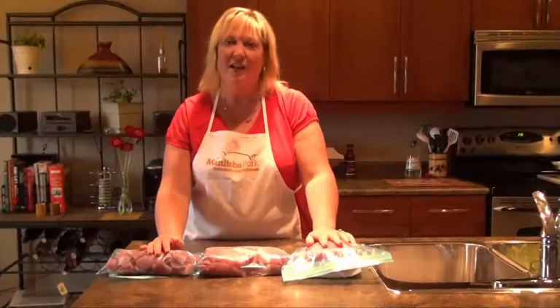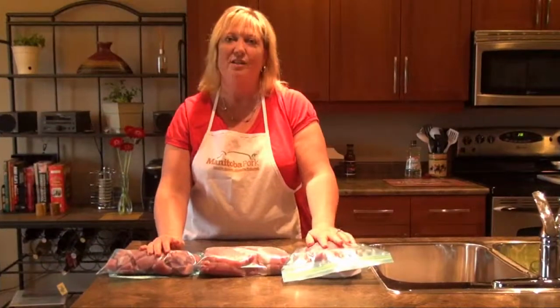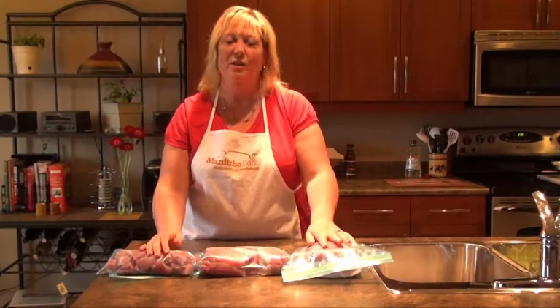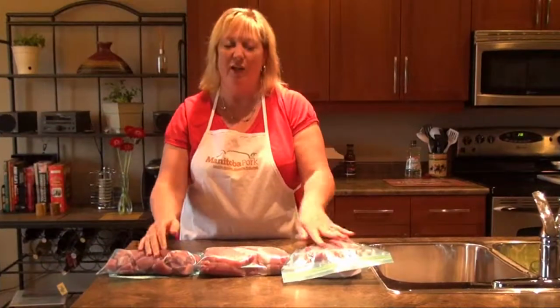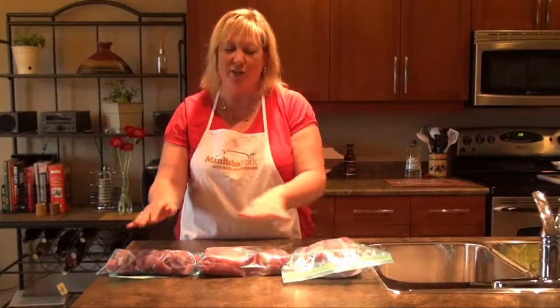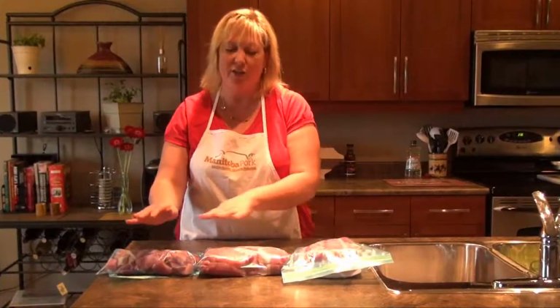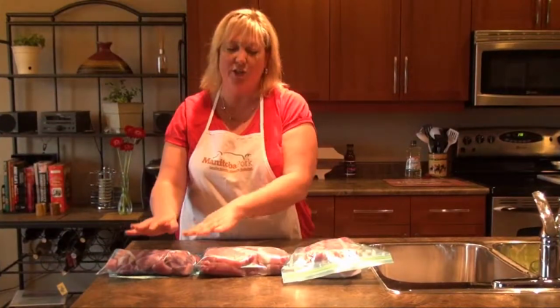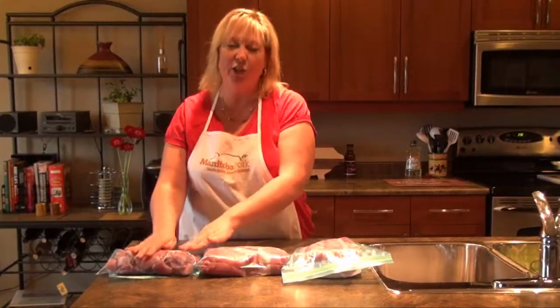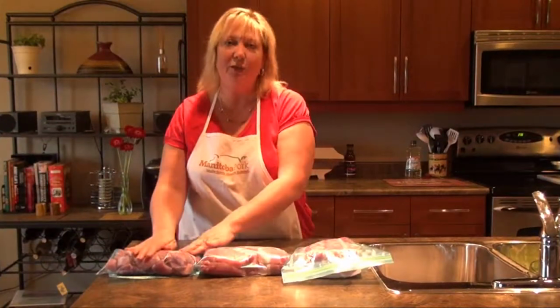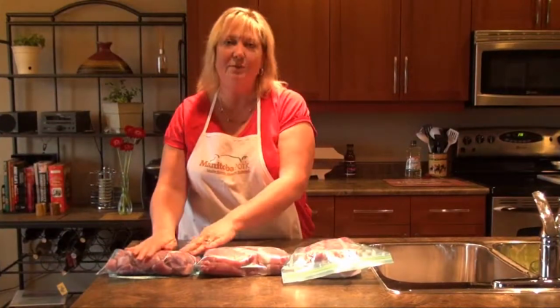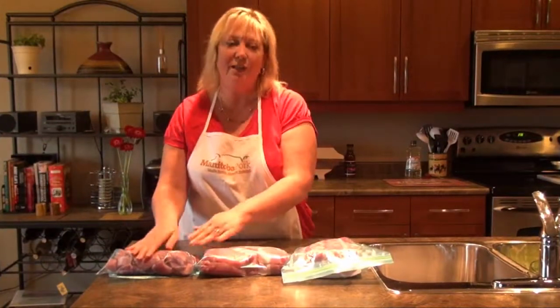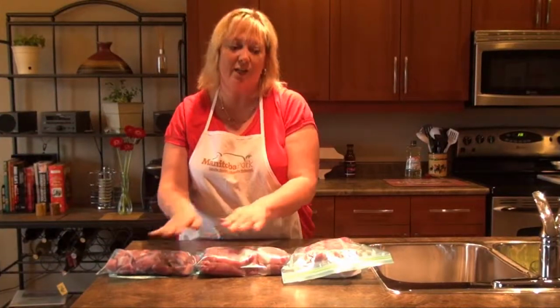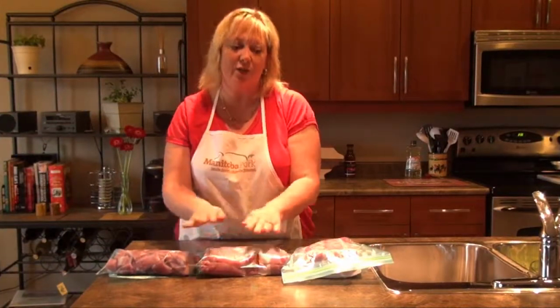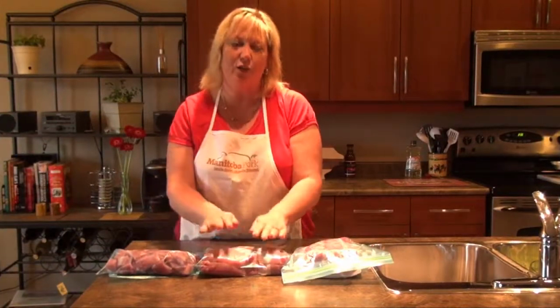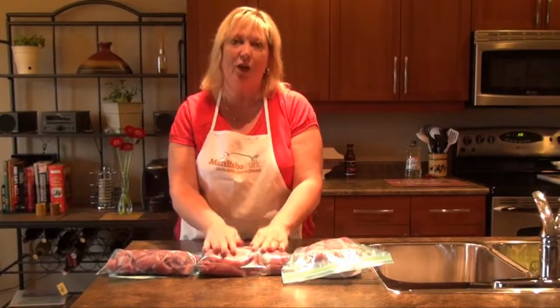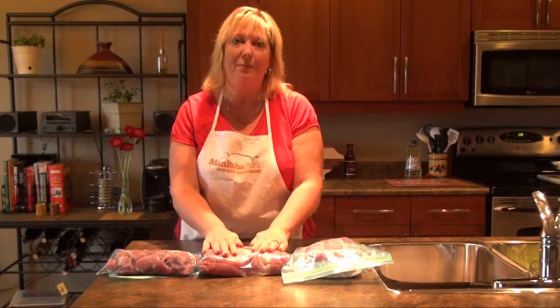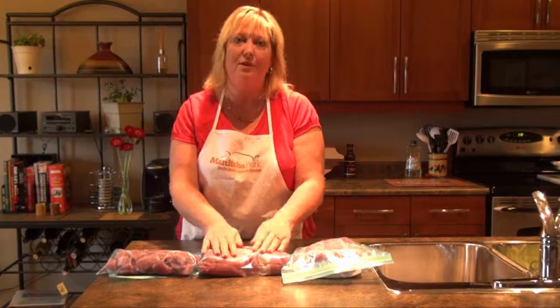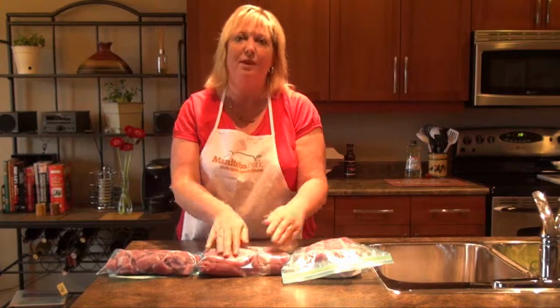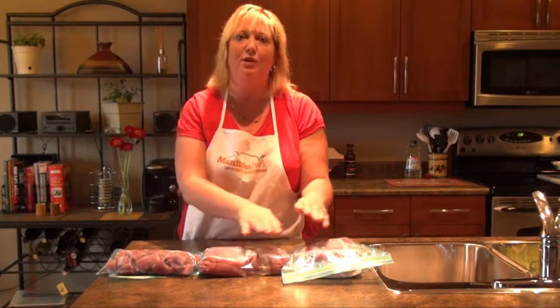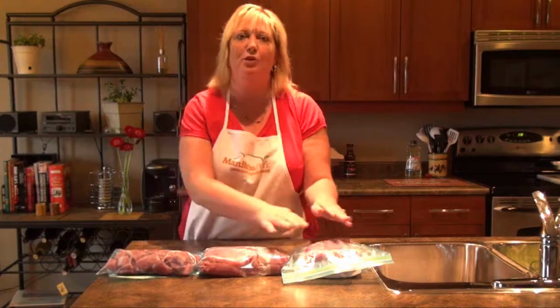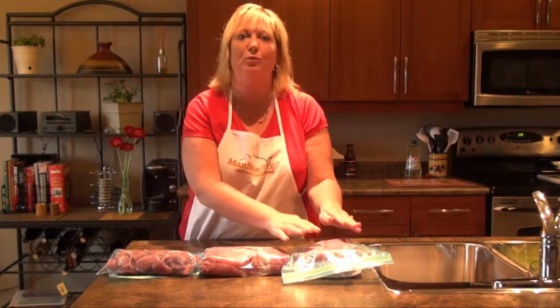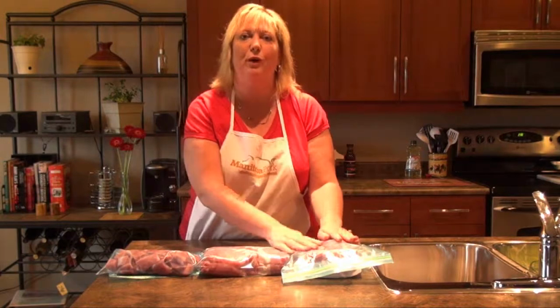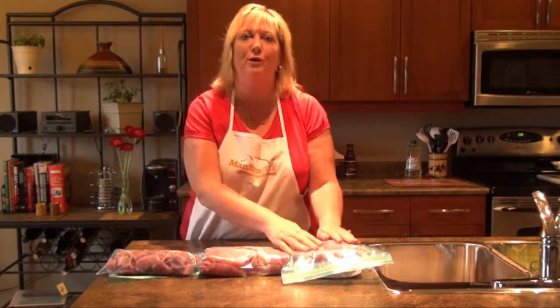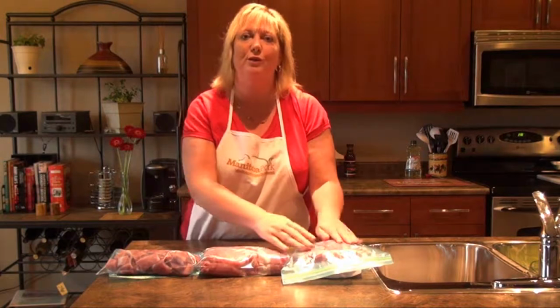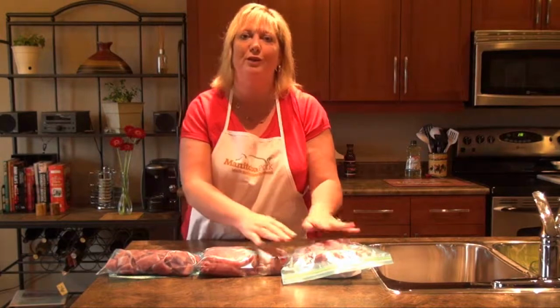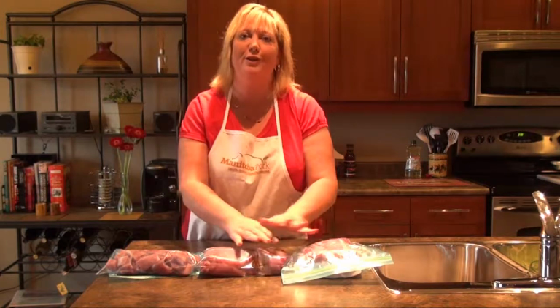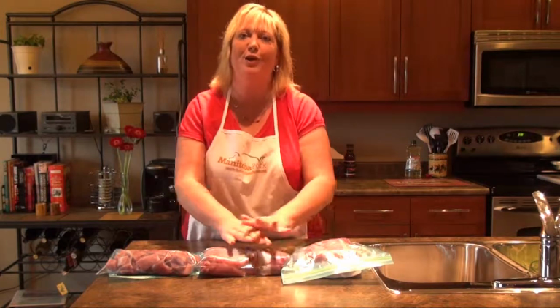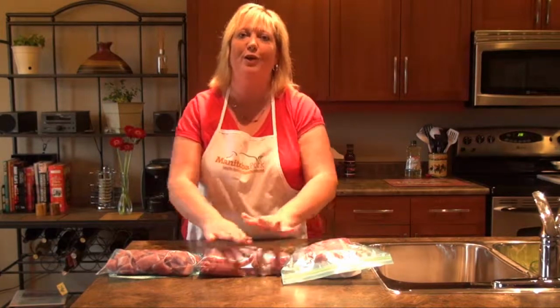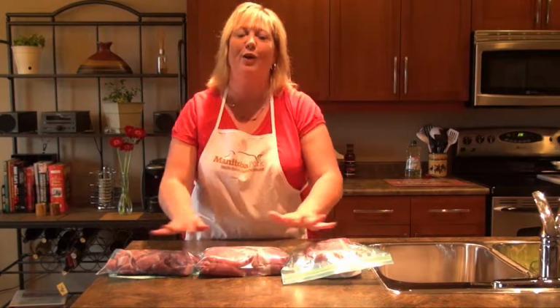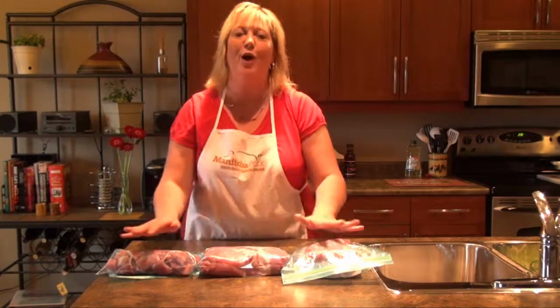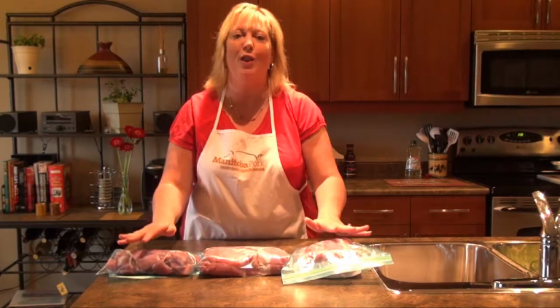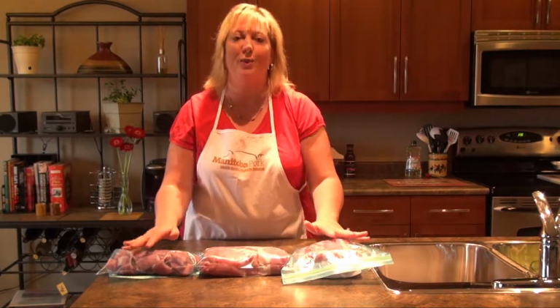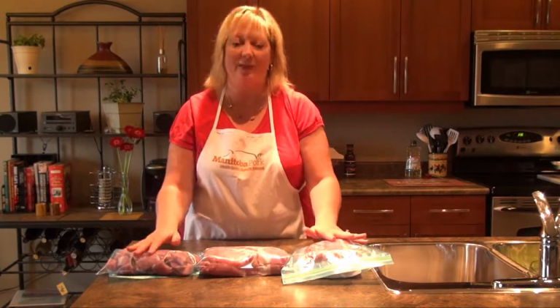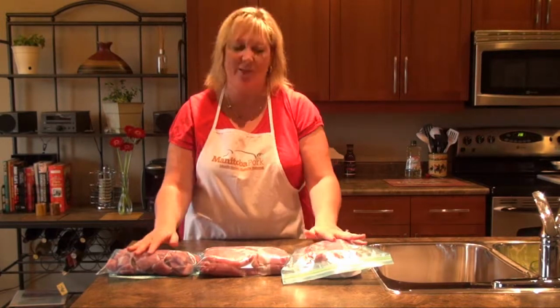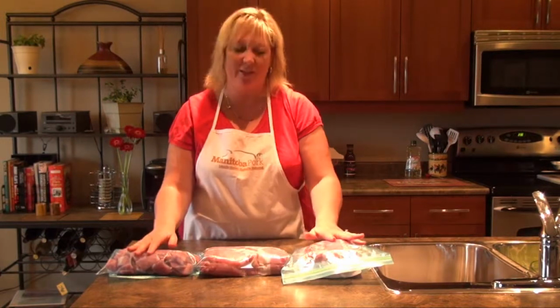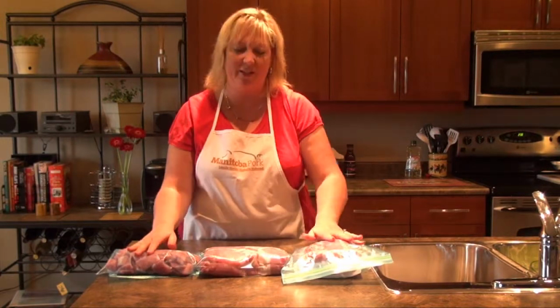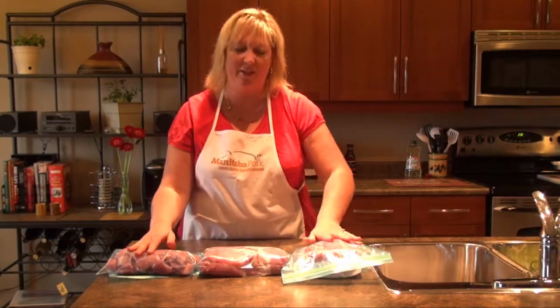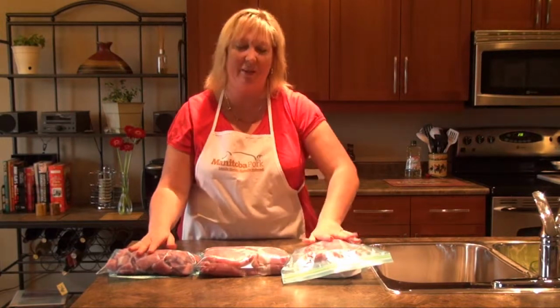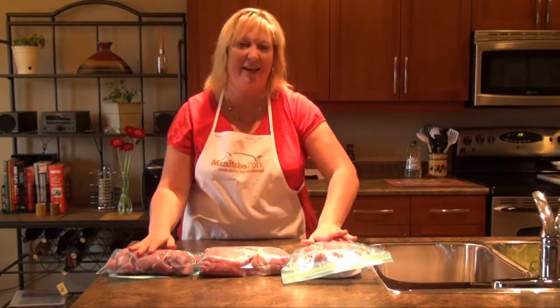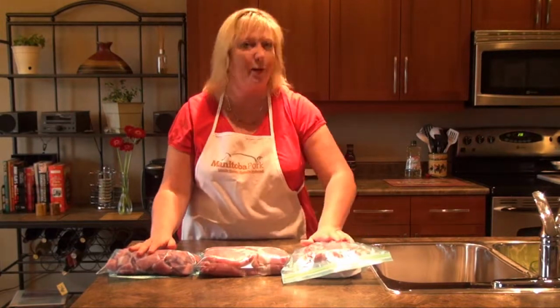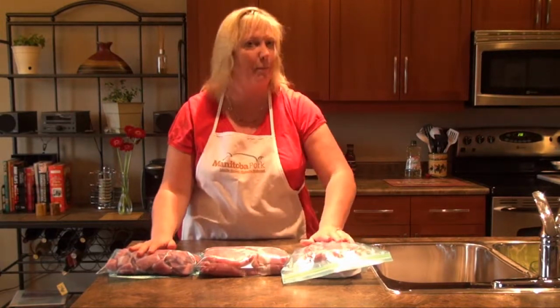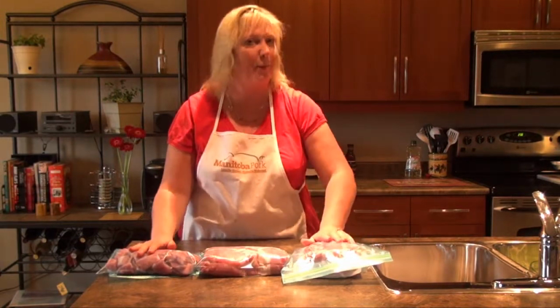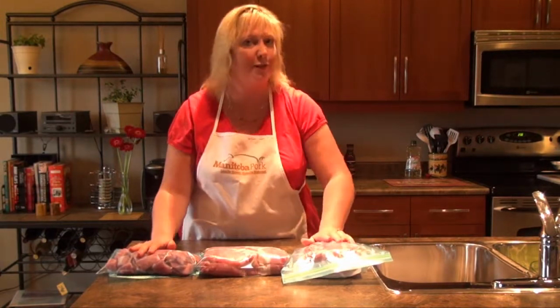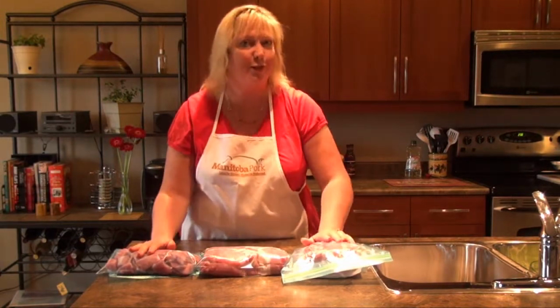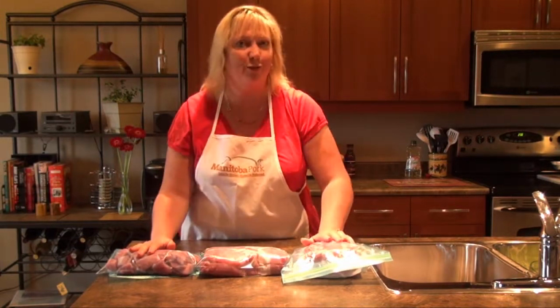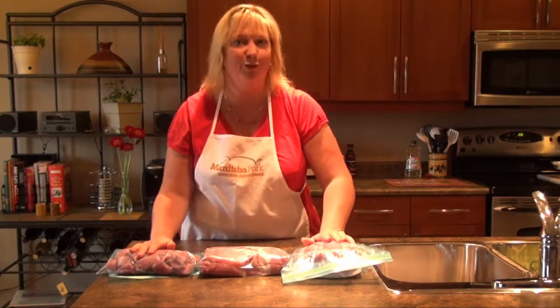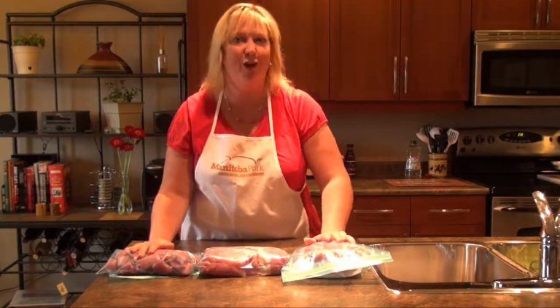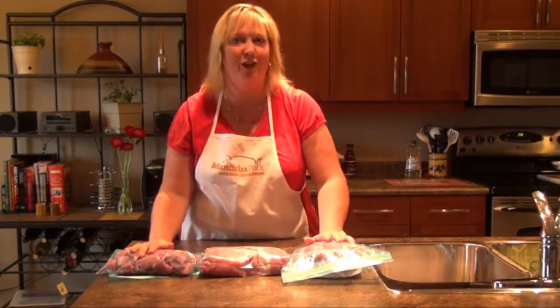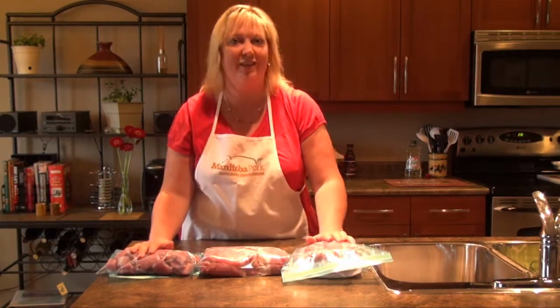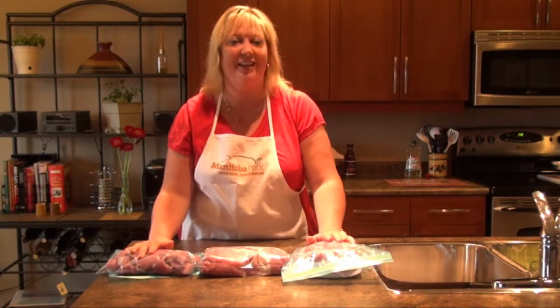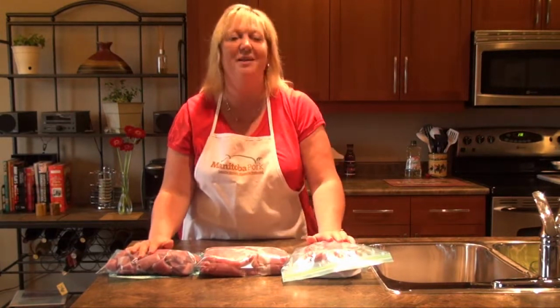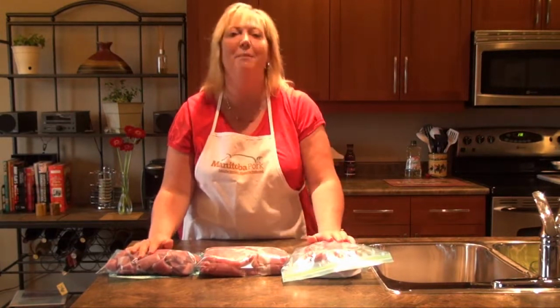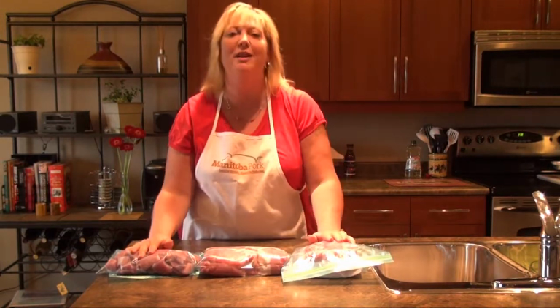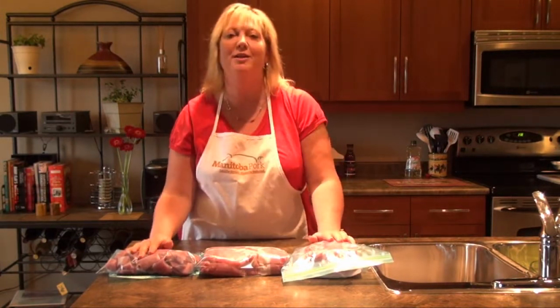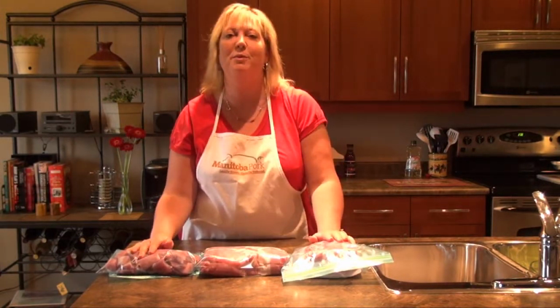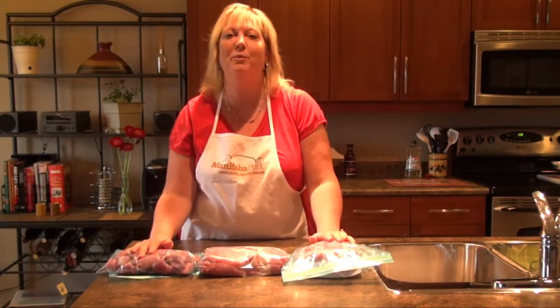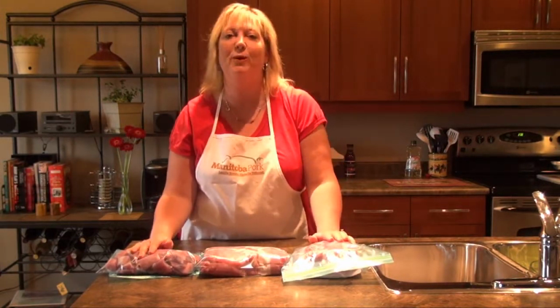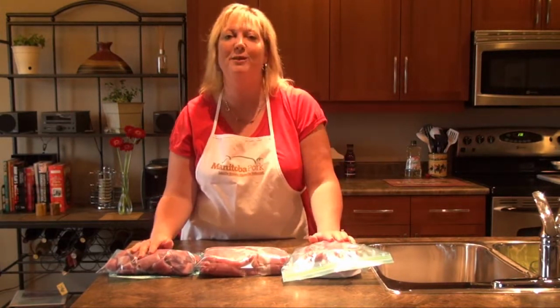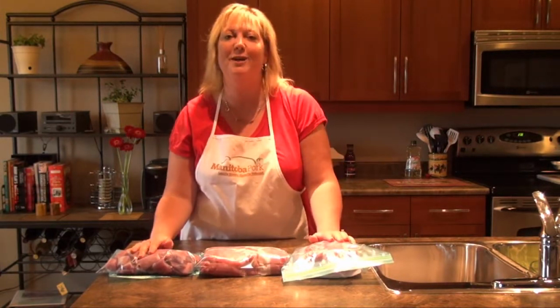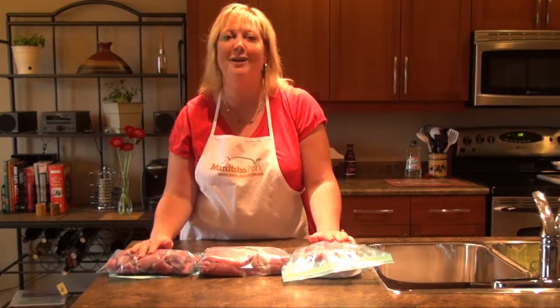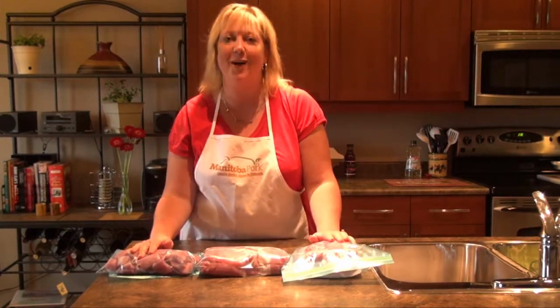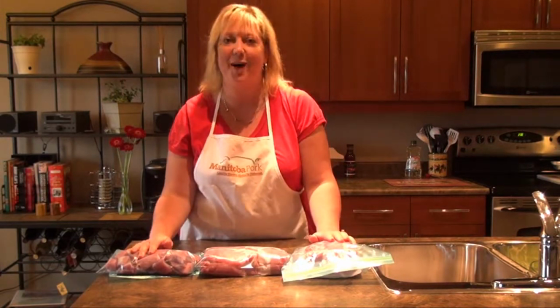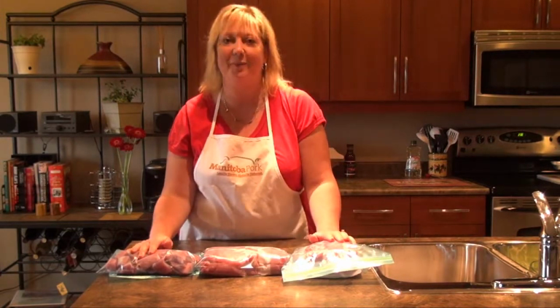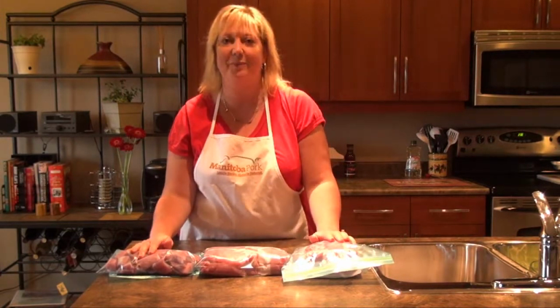So you've got your cubes, your chops, and your roast. You can check out all the recipes to make the best use of all of it at manitobapork.com.